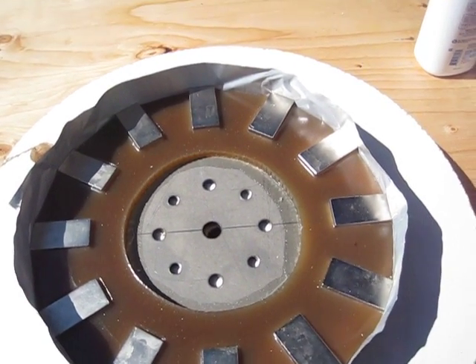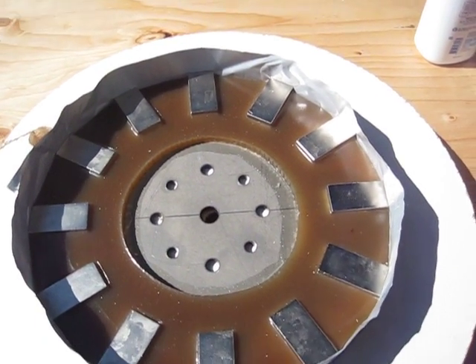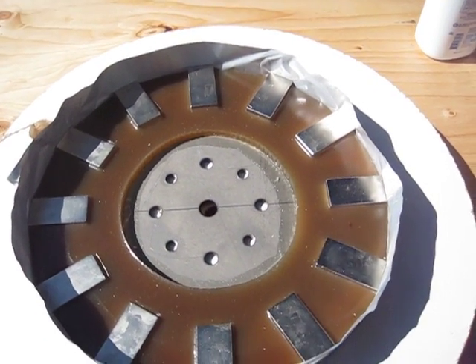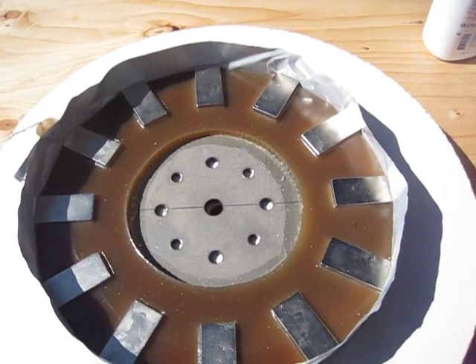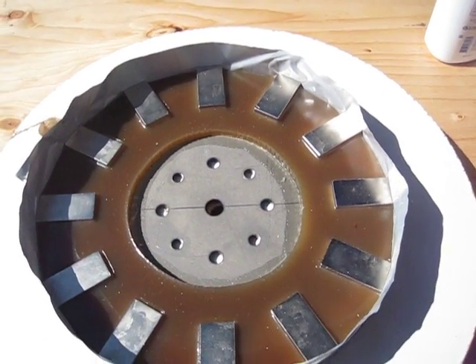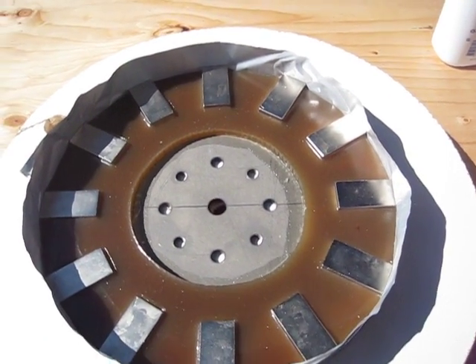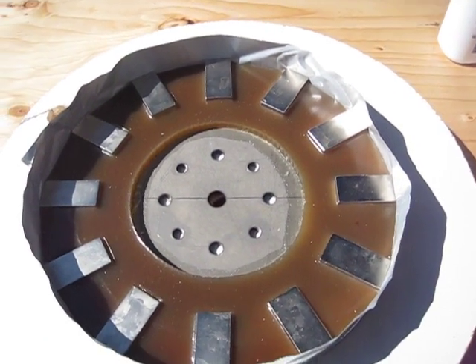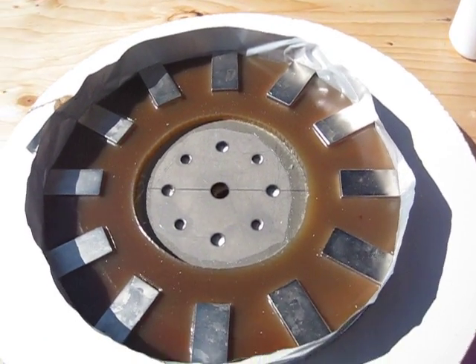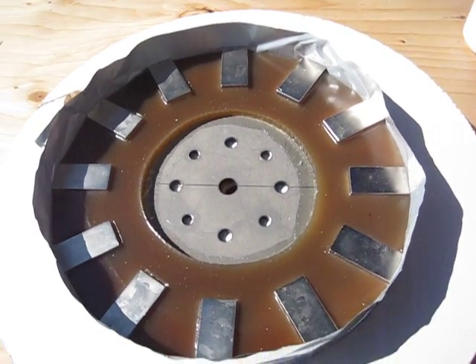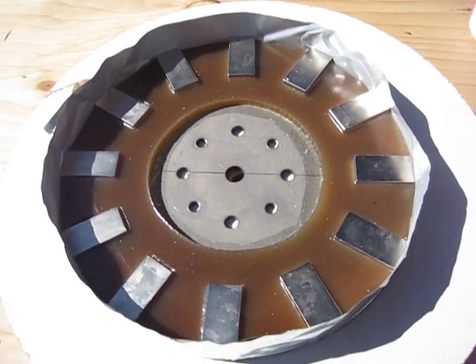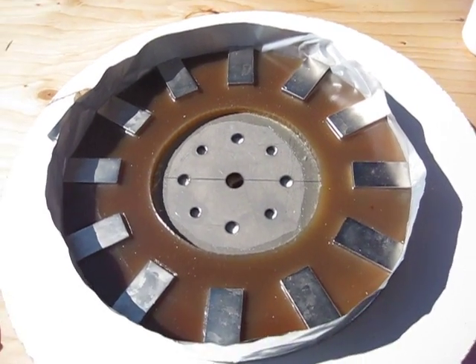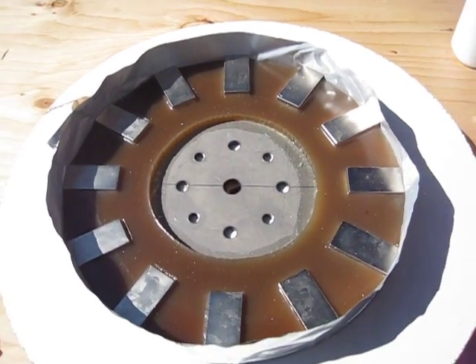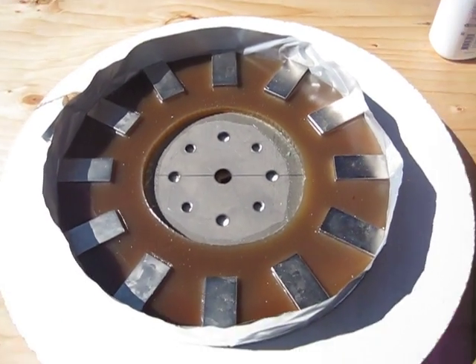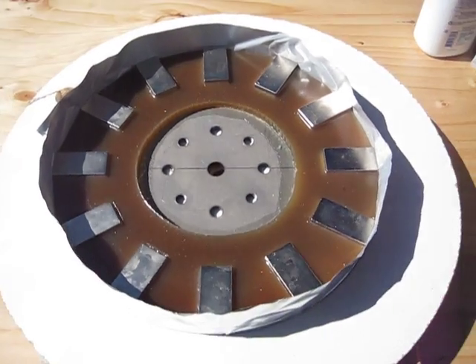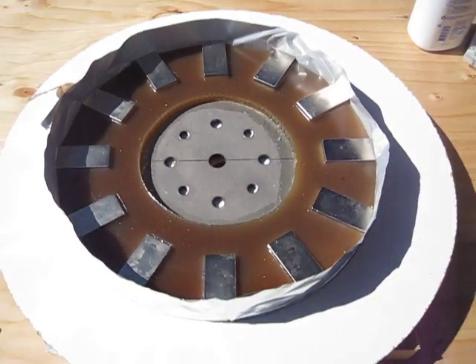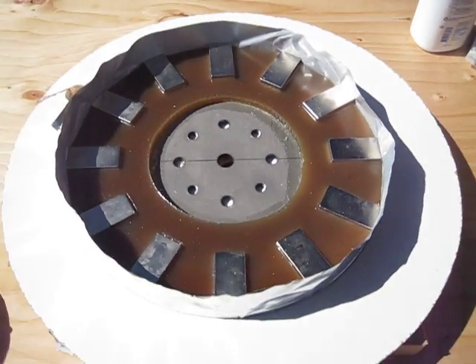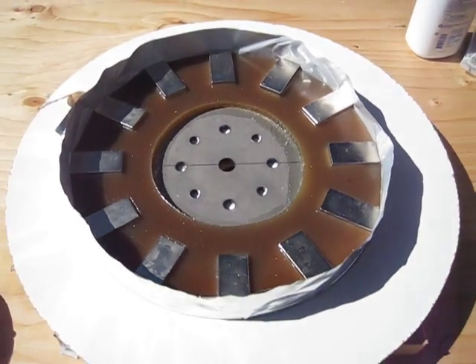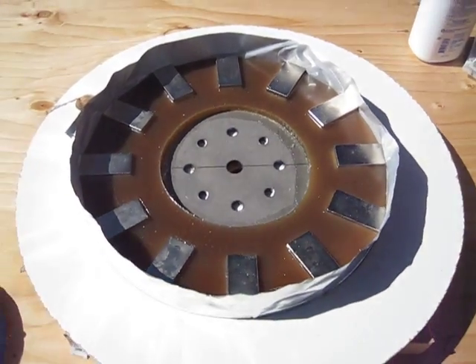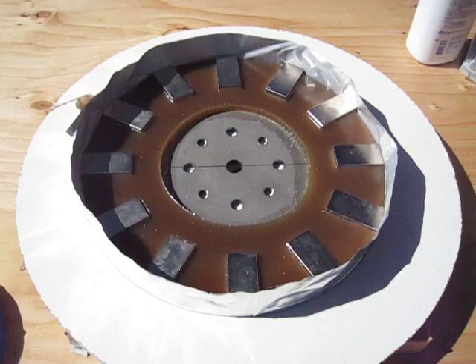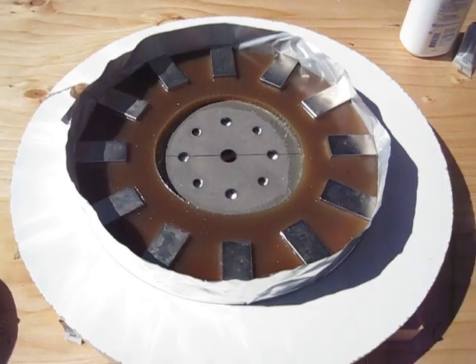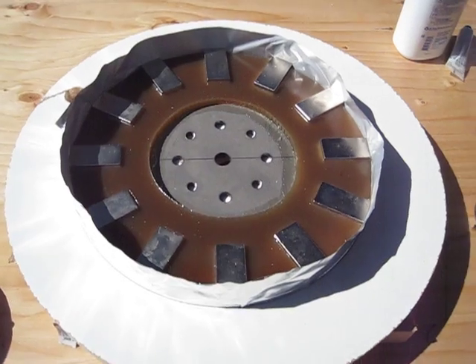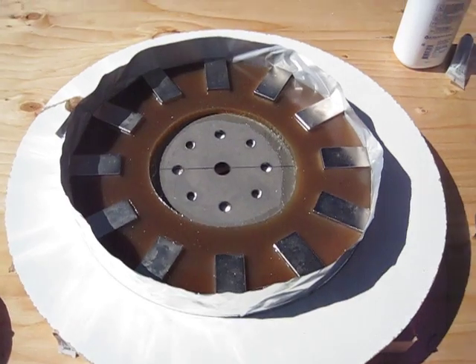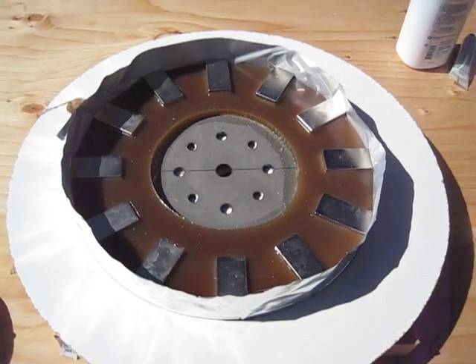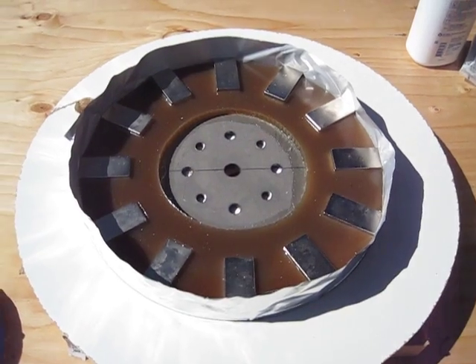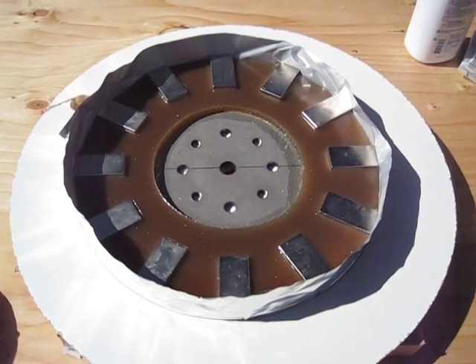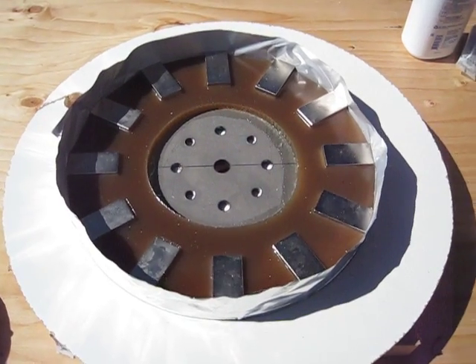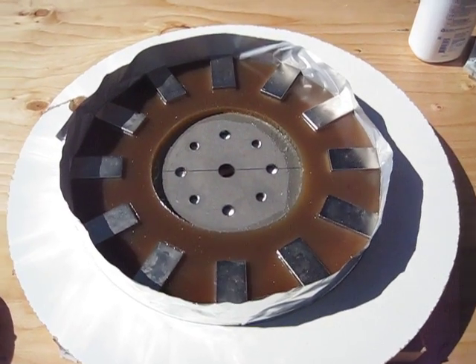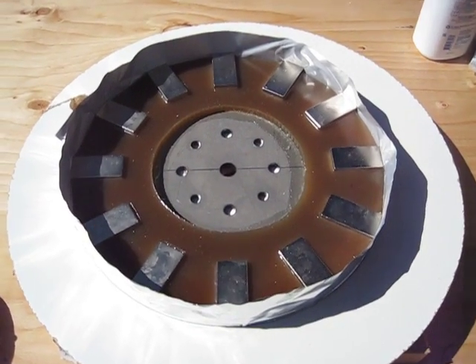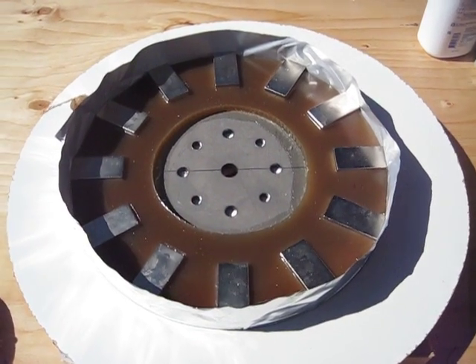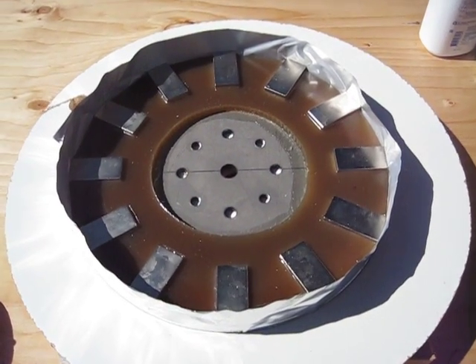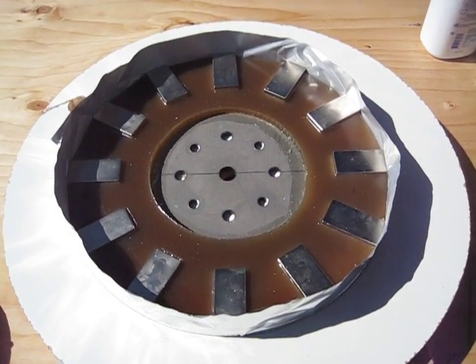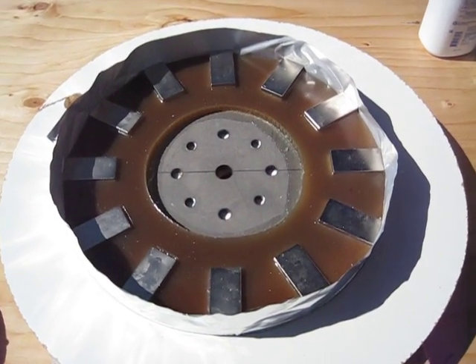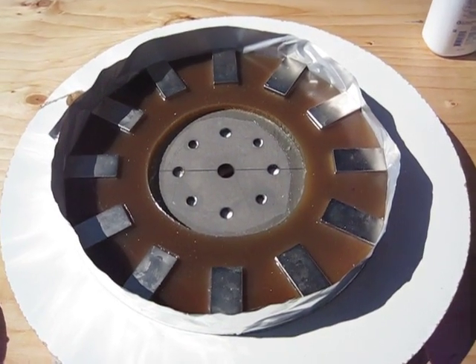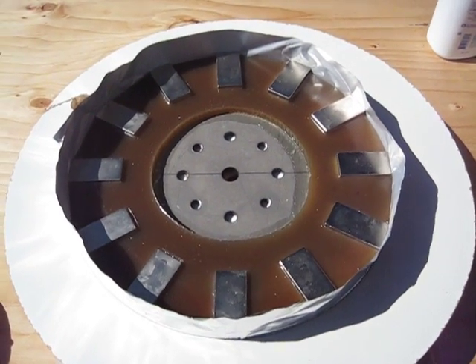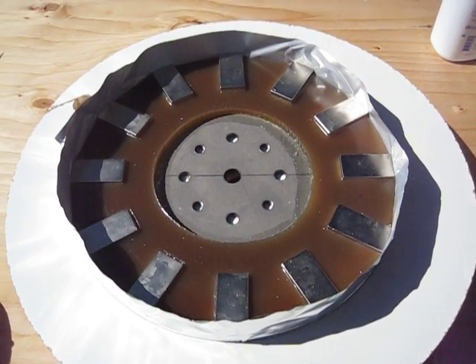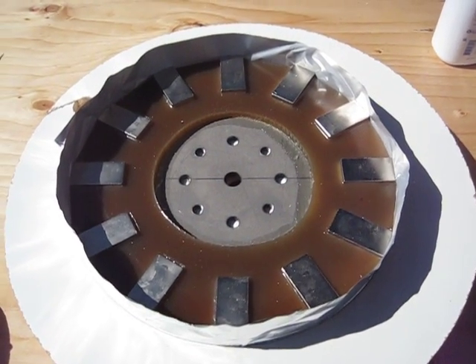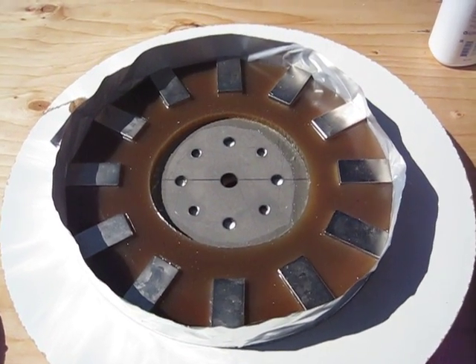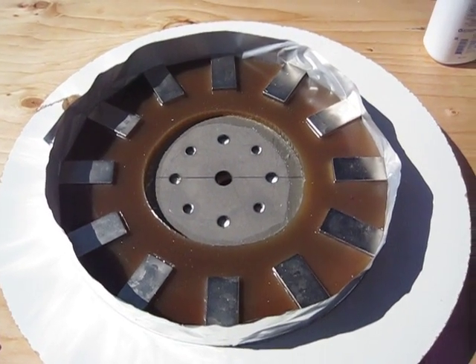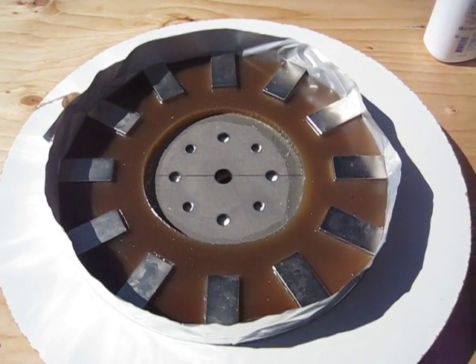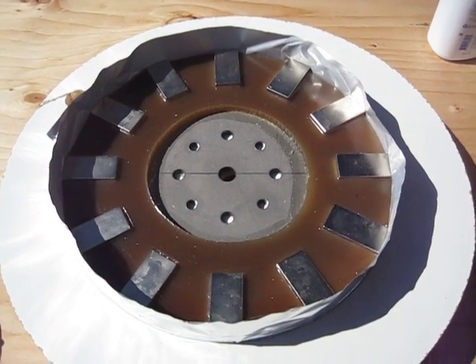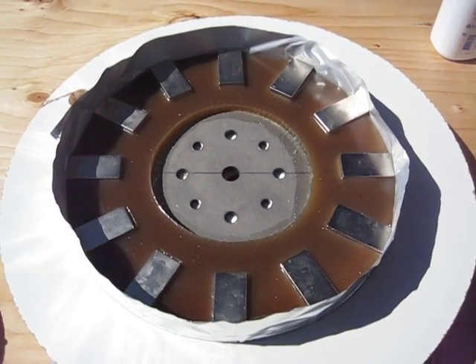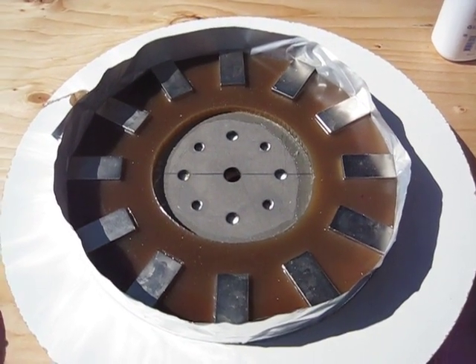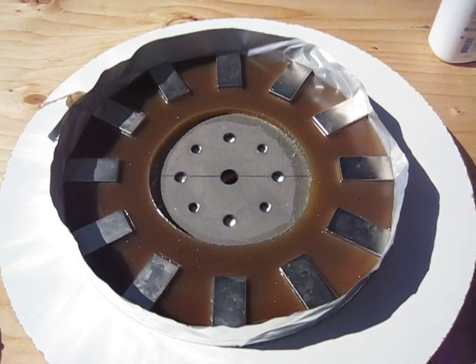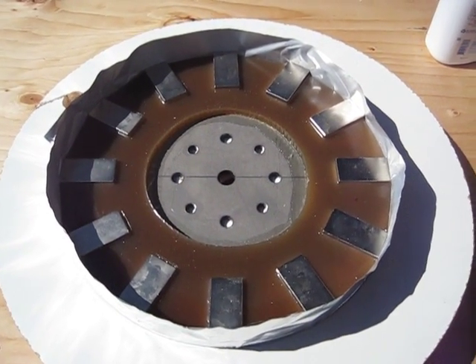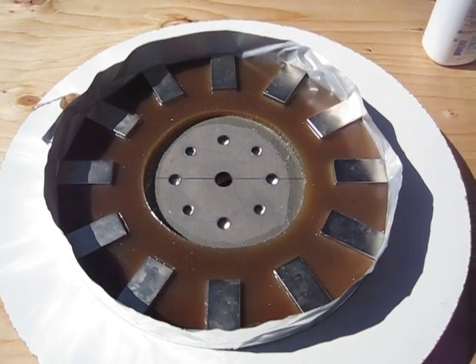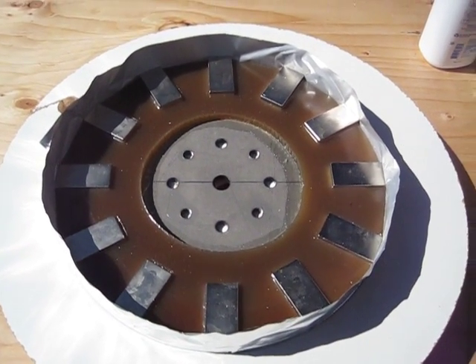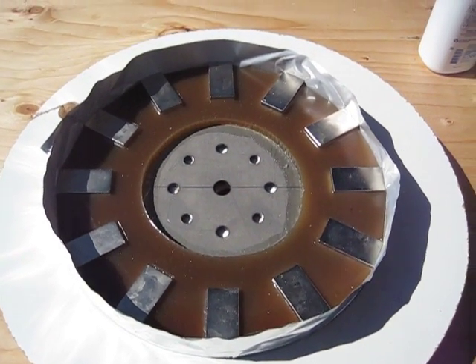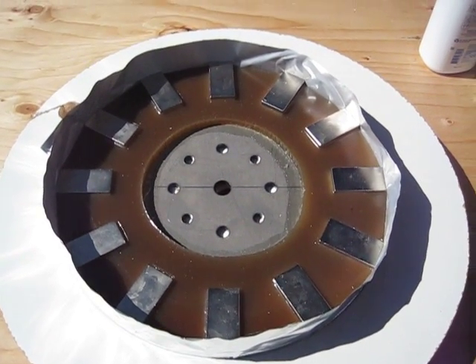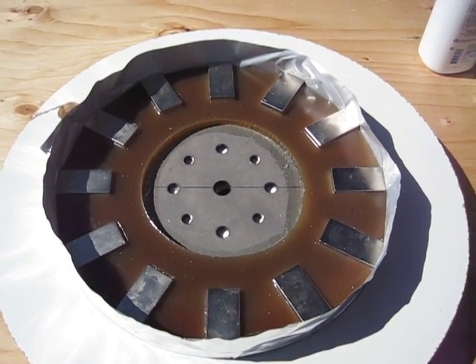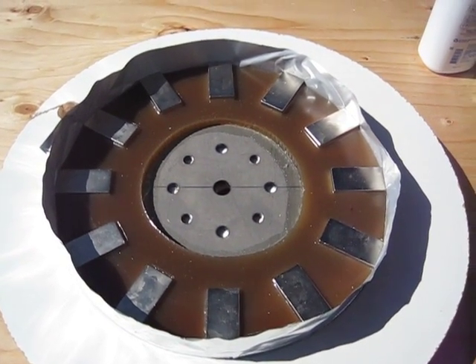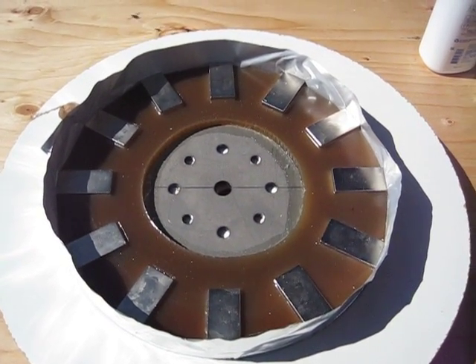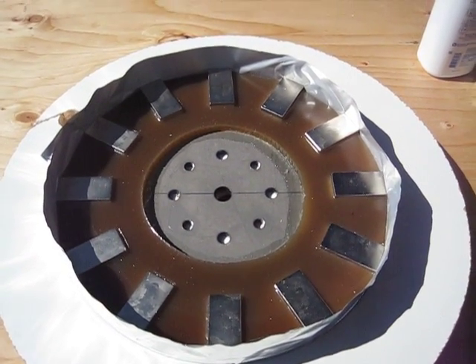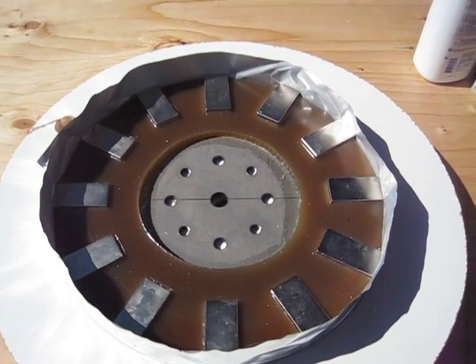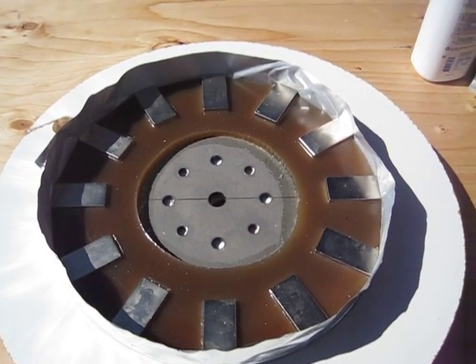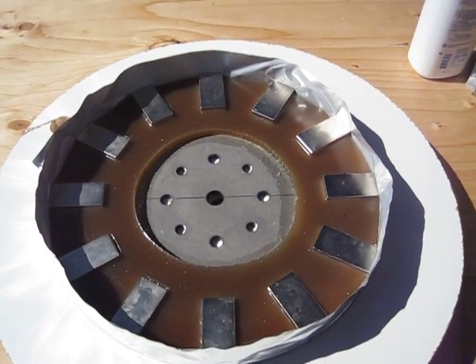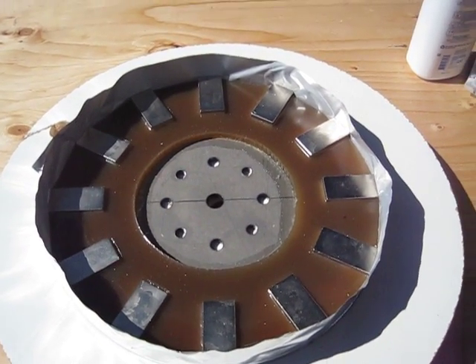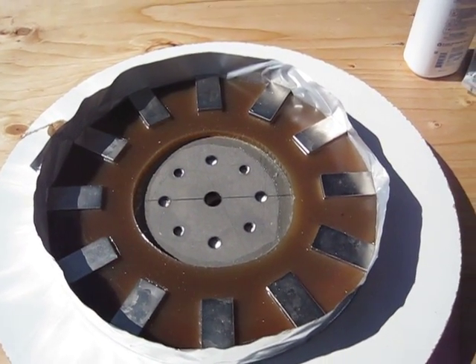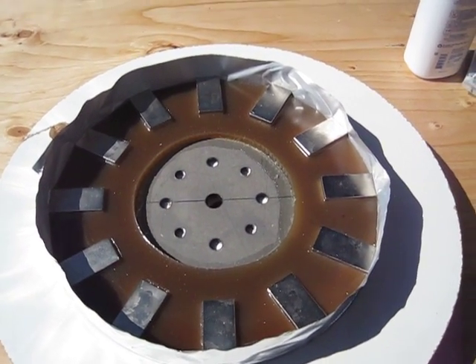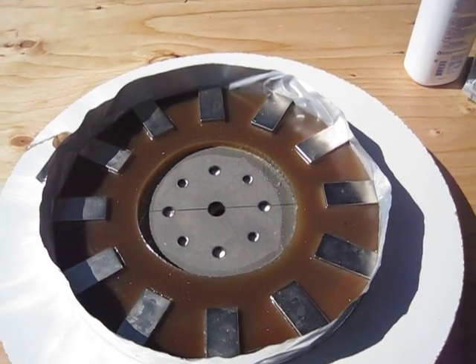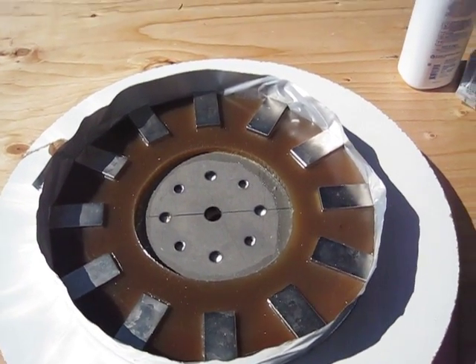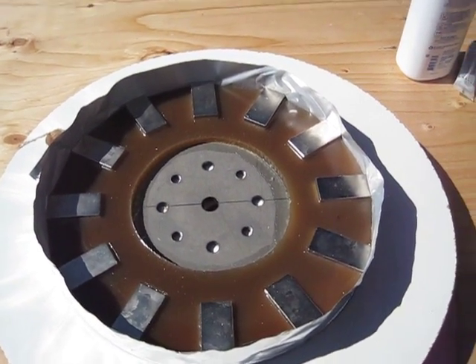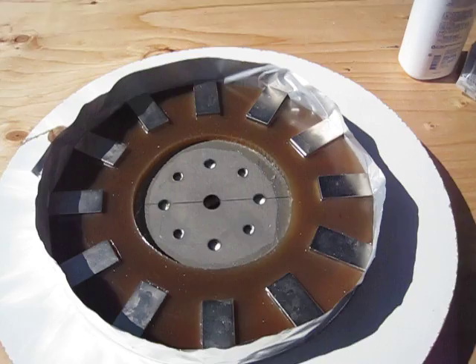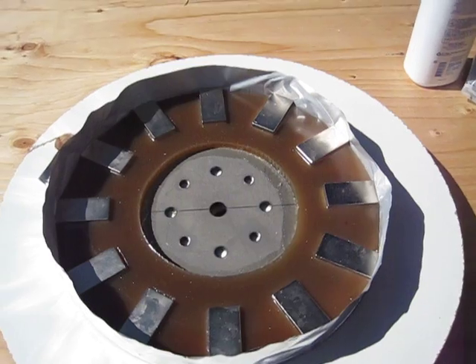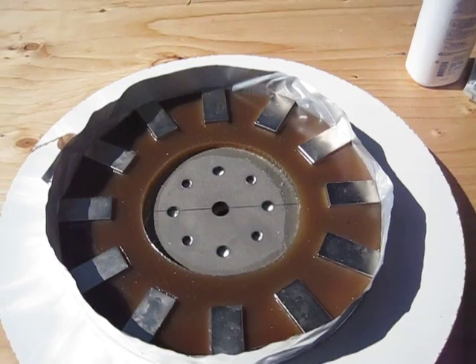One more to do, and then I'll go ahead and start pouring the stator mold. Don't know if I'll get all that done today or not — just a few more things to do here and there. Alright, we'll see you later.